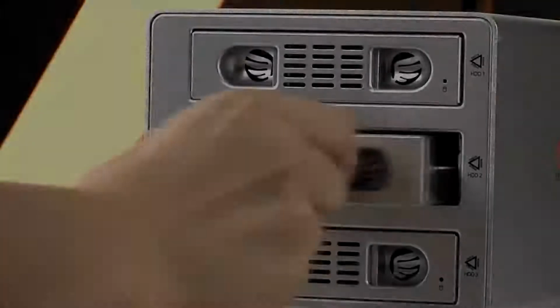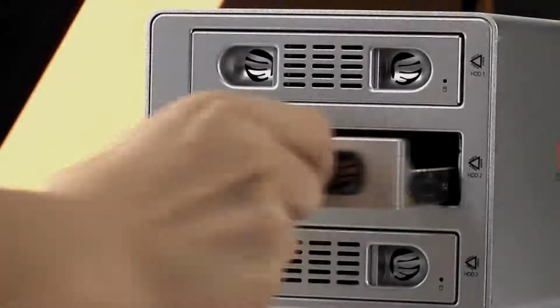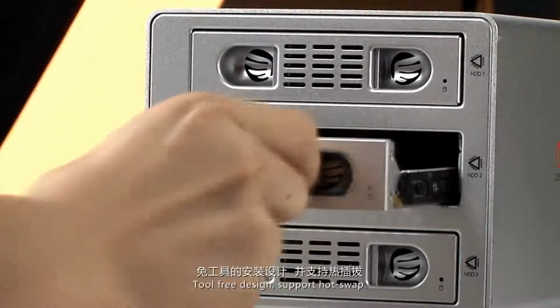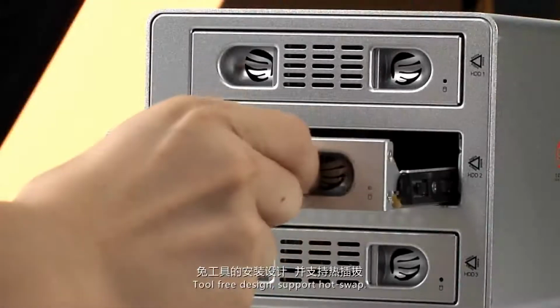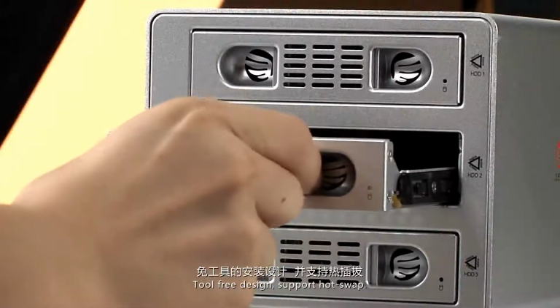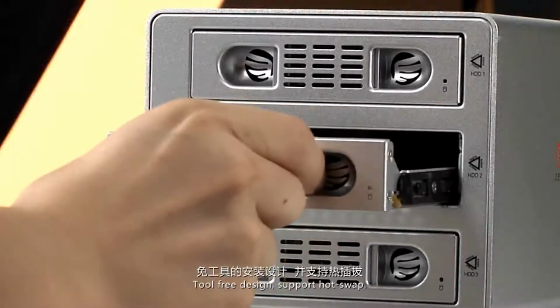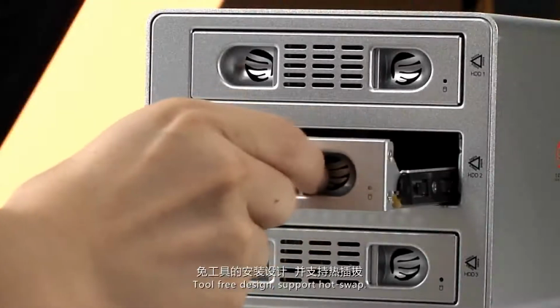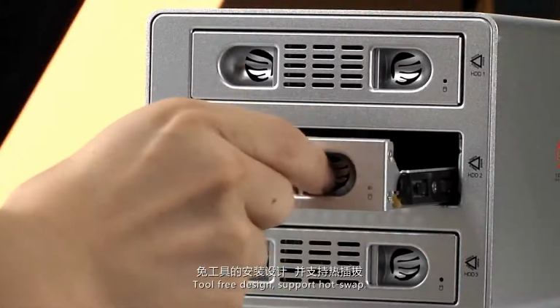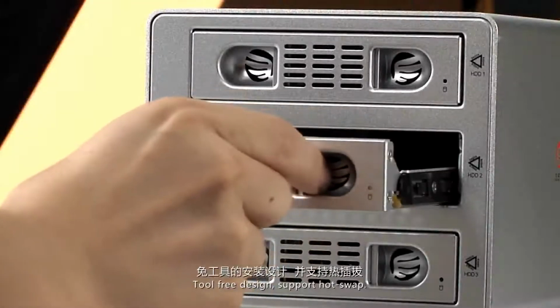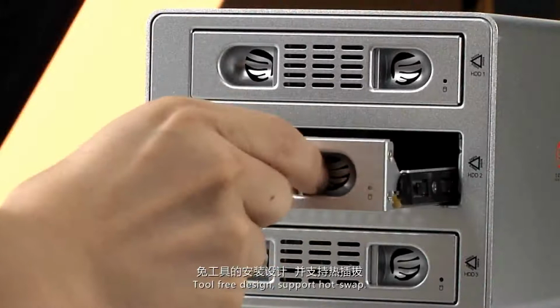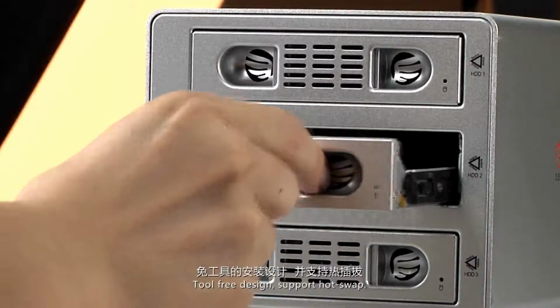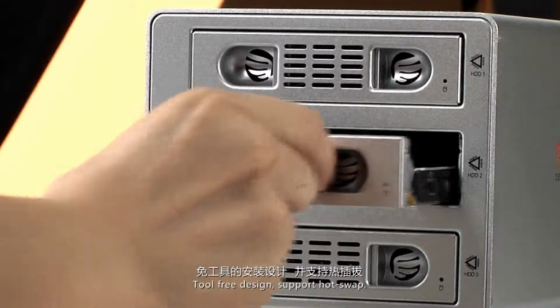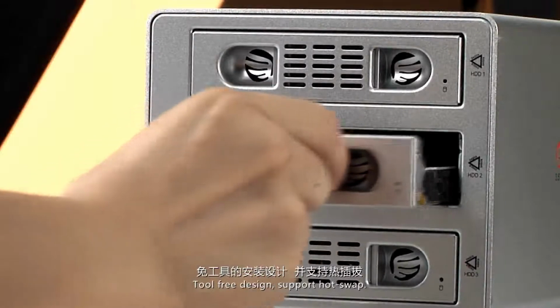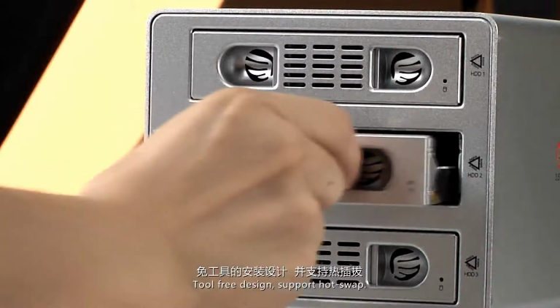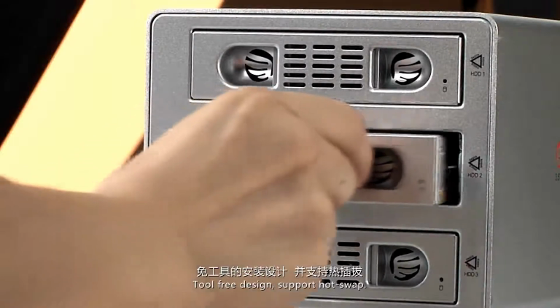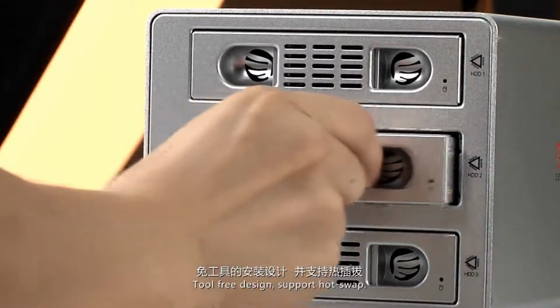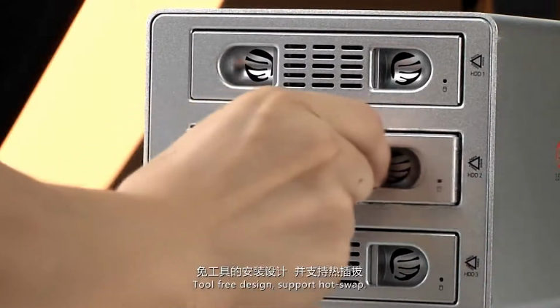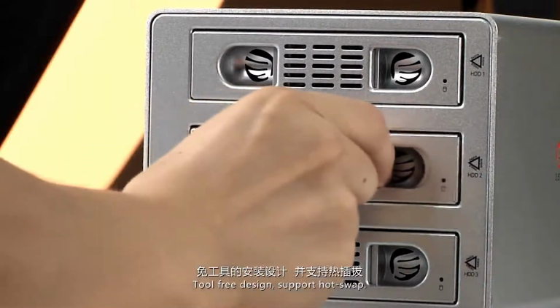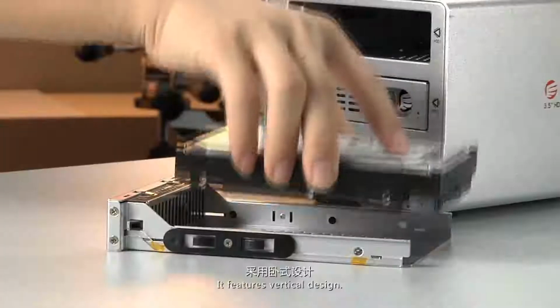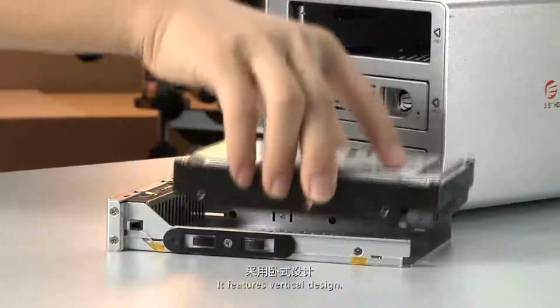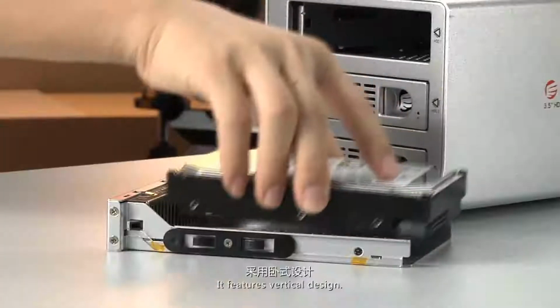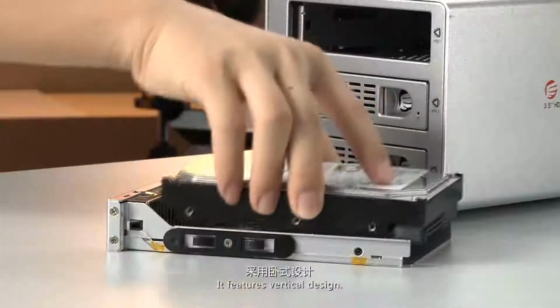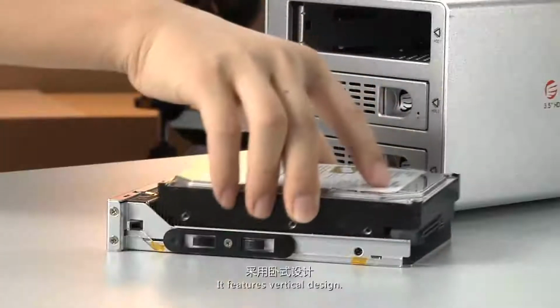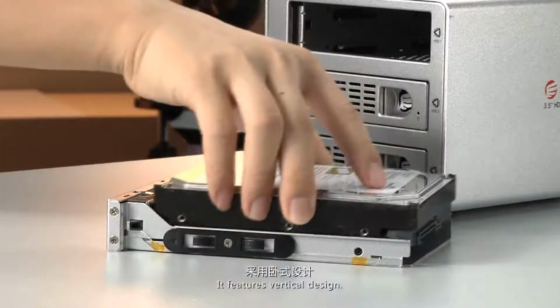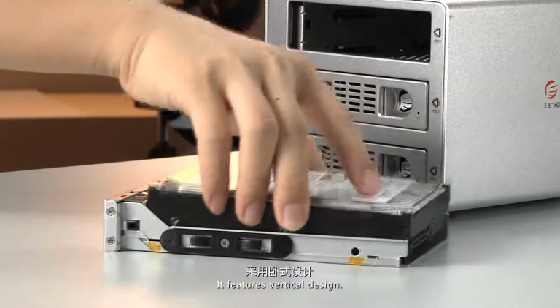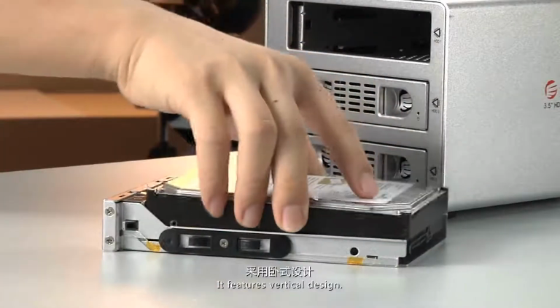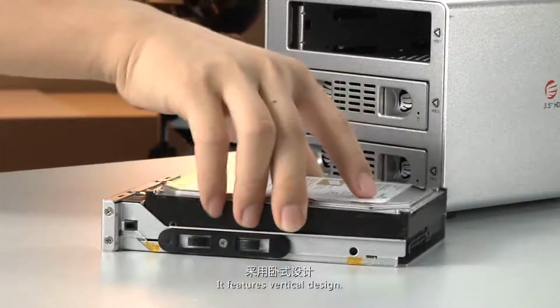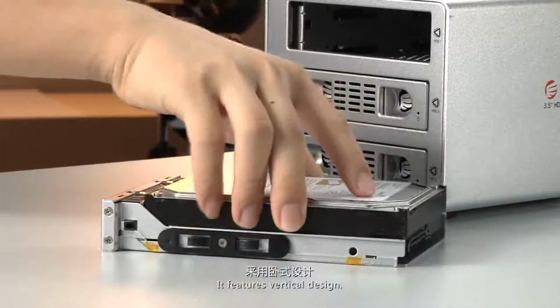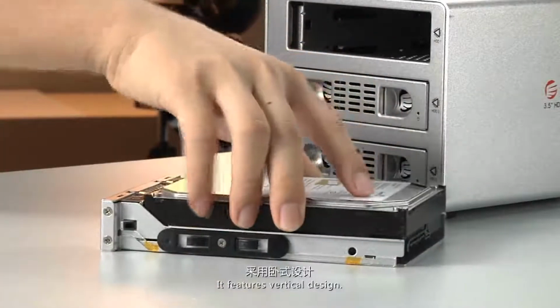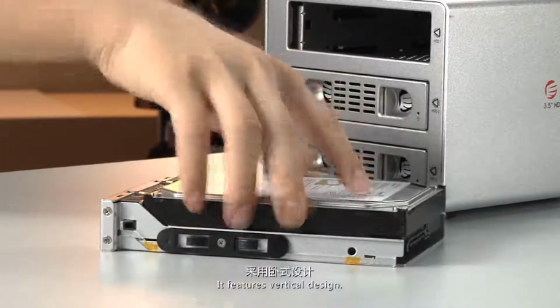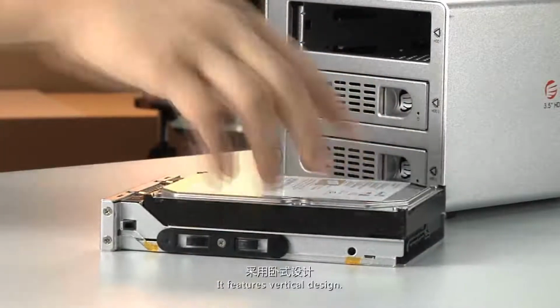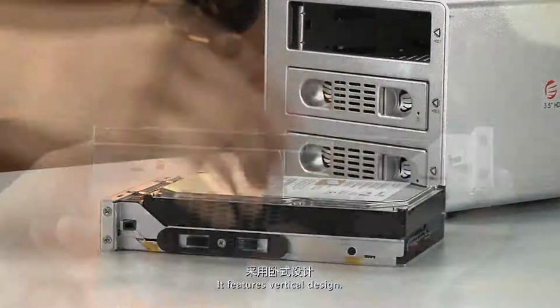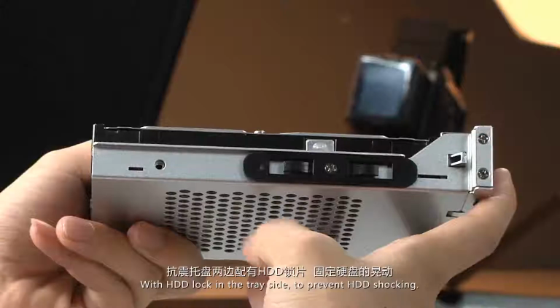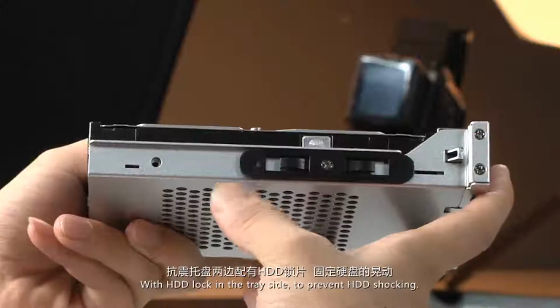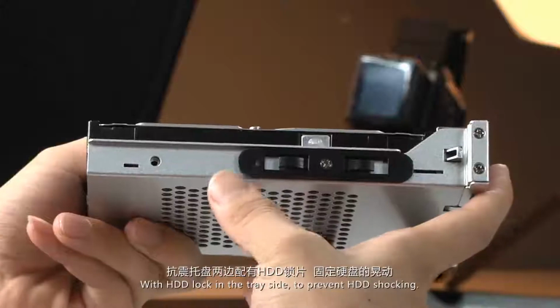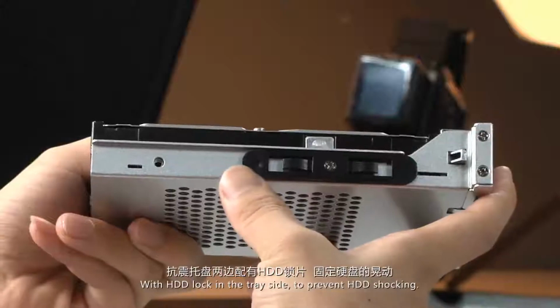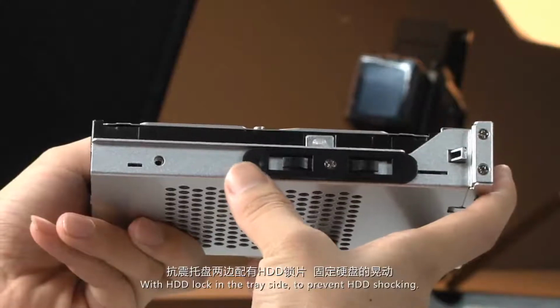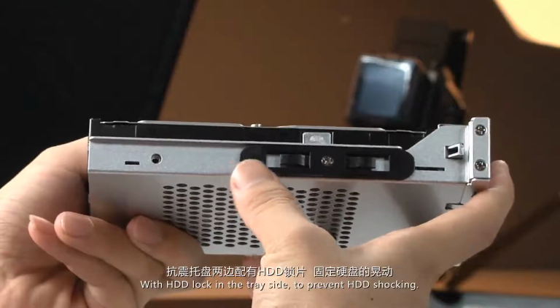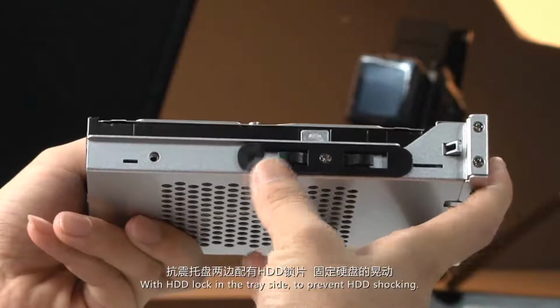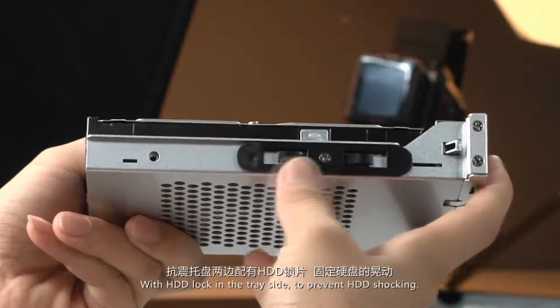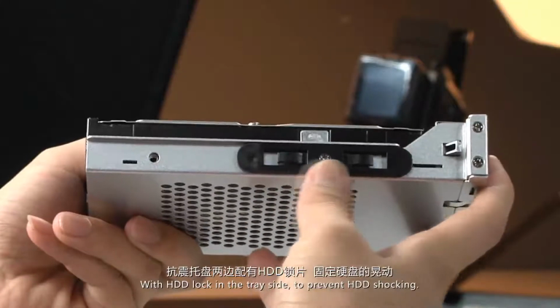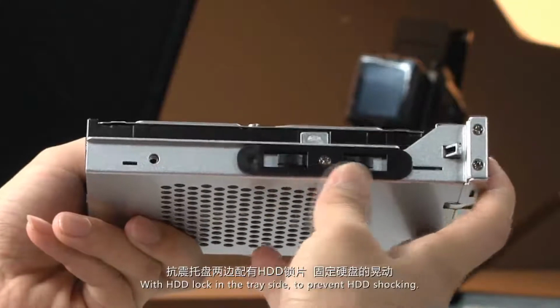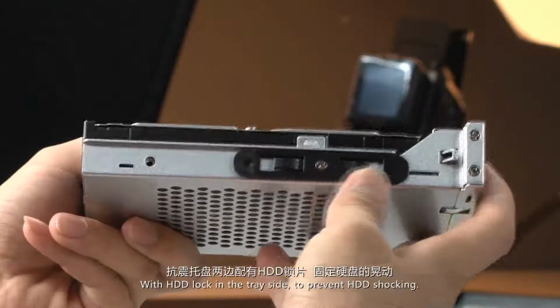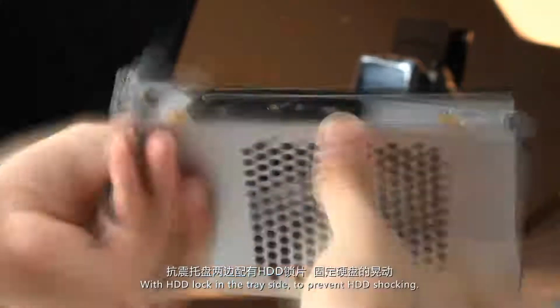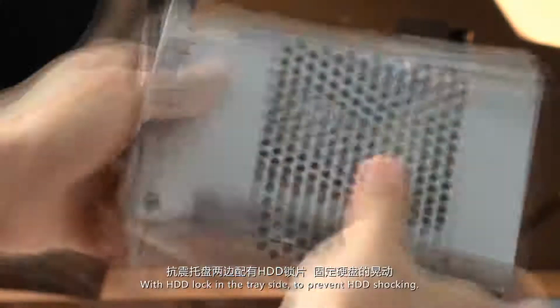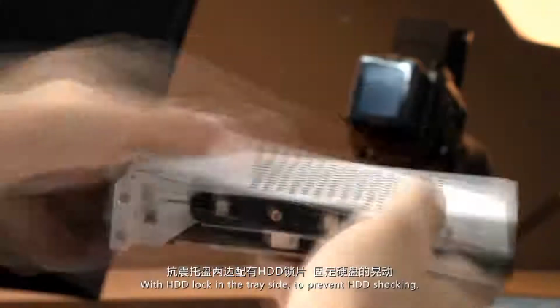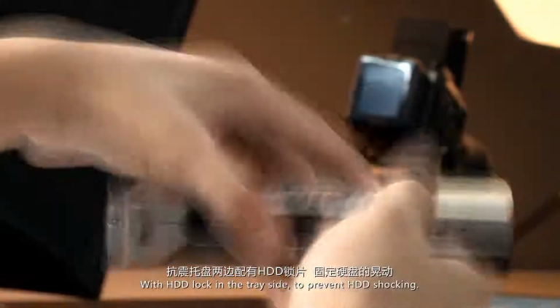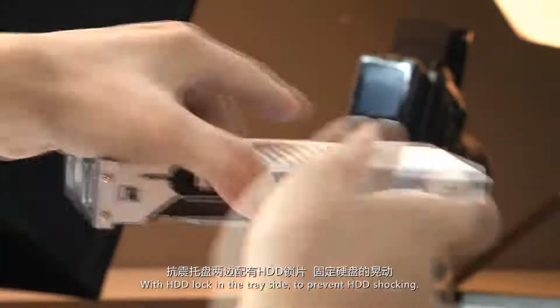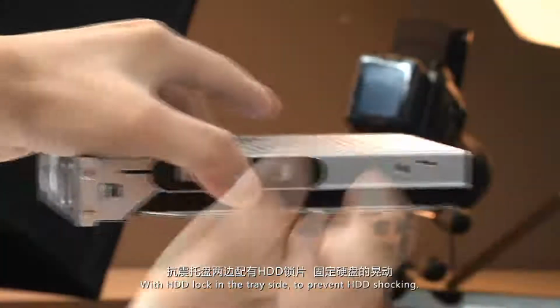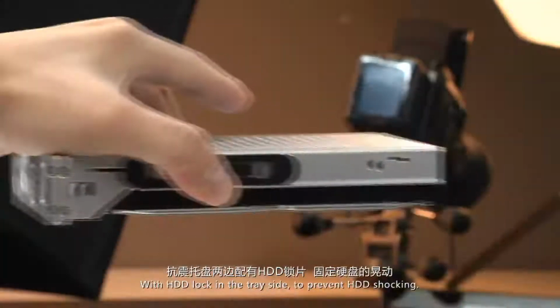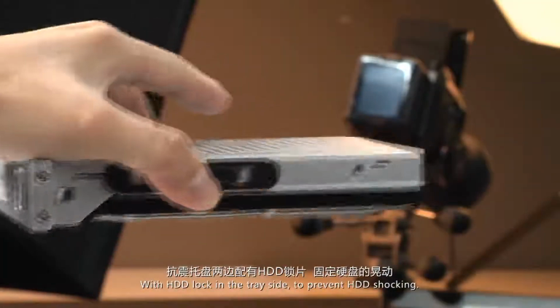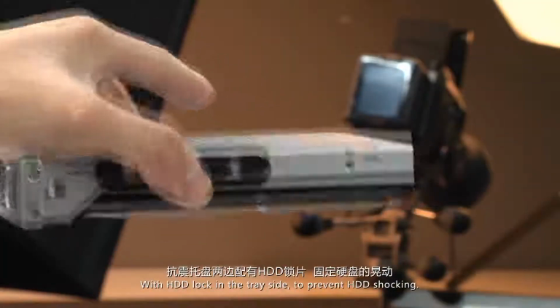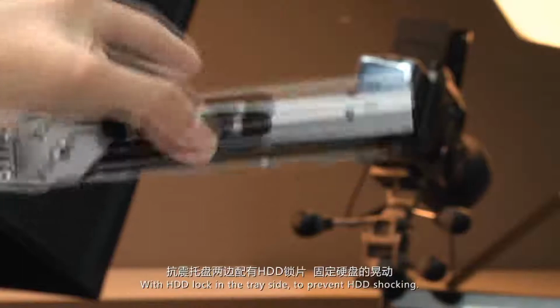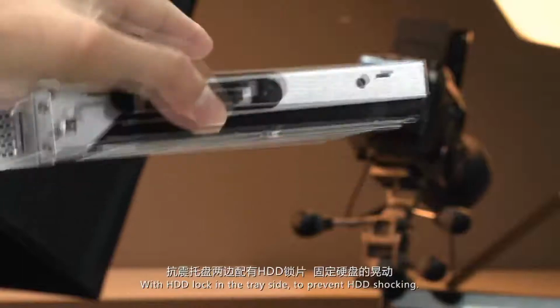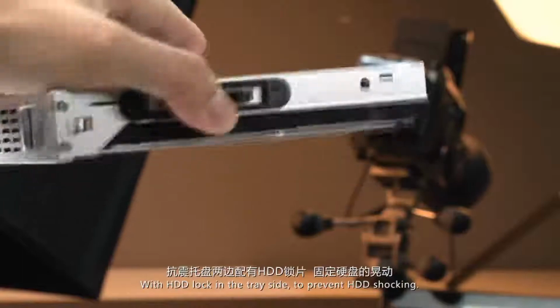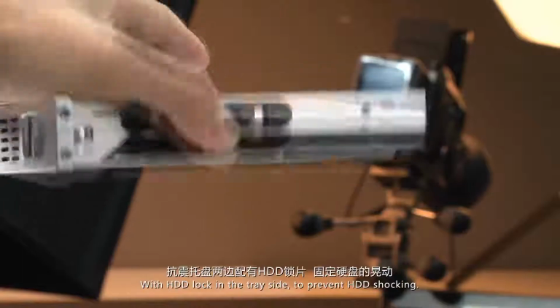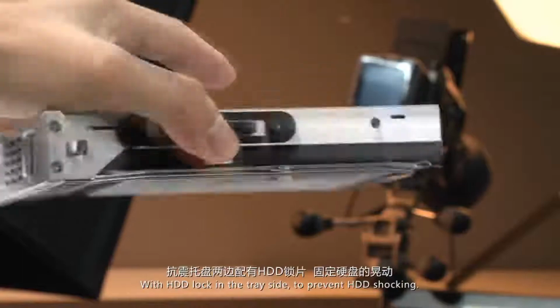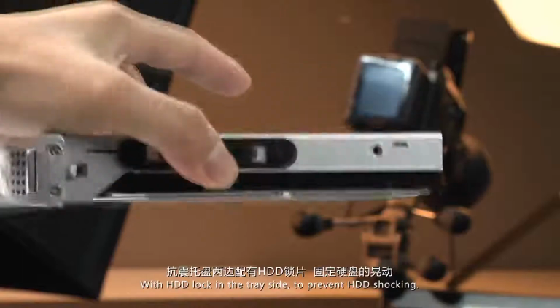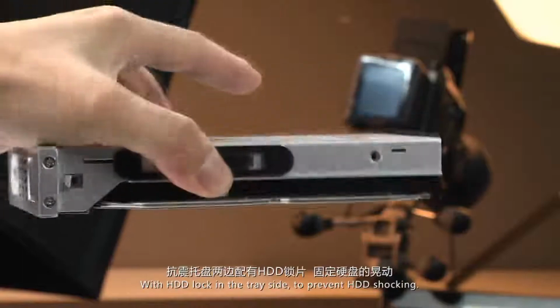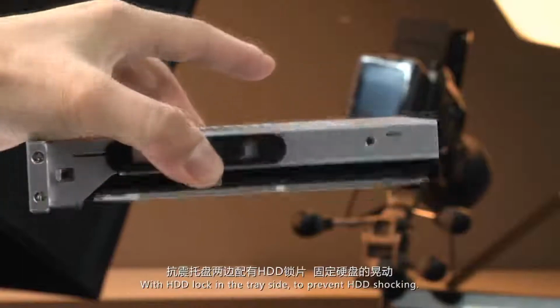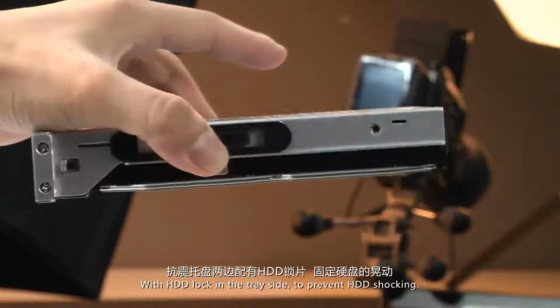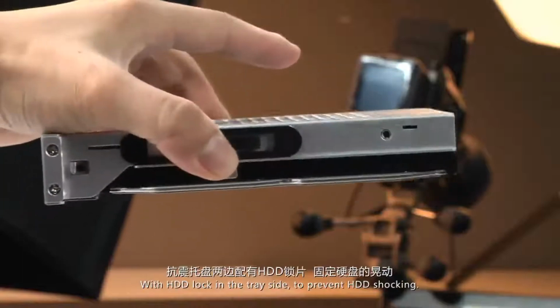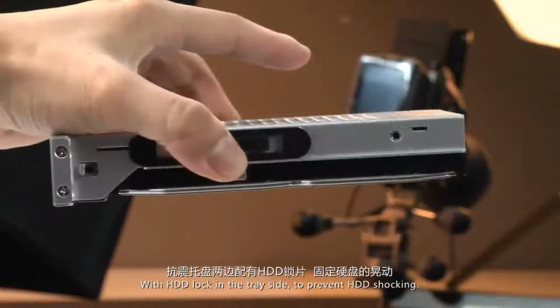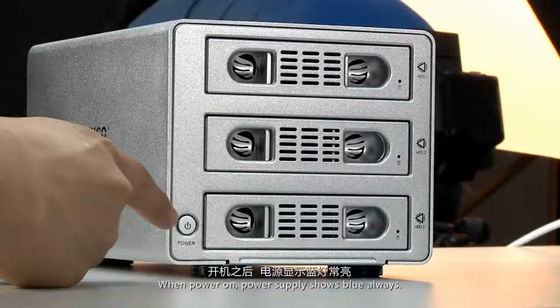With its free design supporting hardware, it features a vertical design with the HDD loaded in the chassis to prevent HDD shock damage.